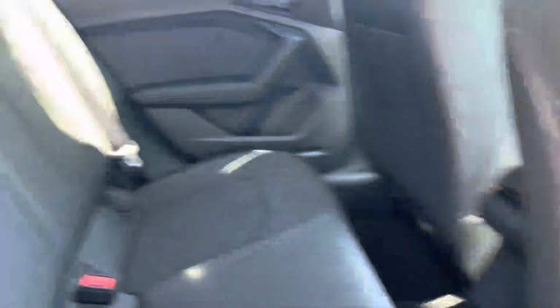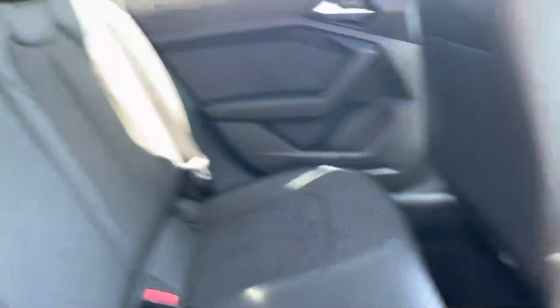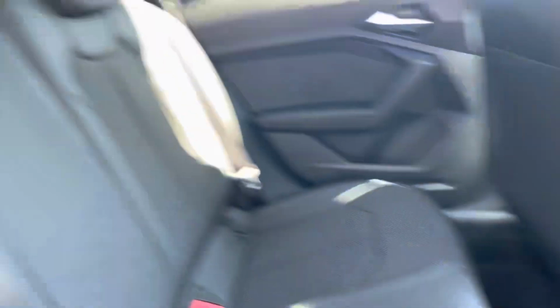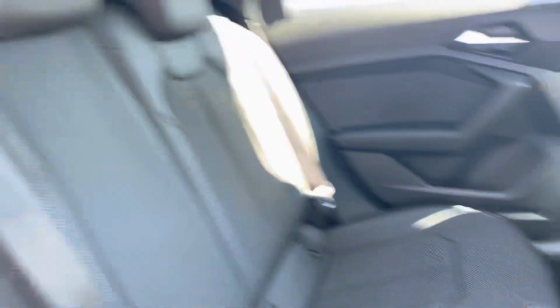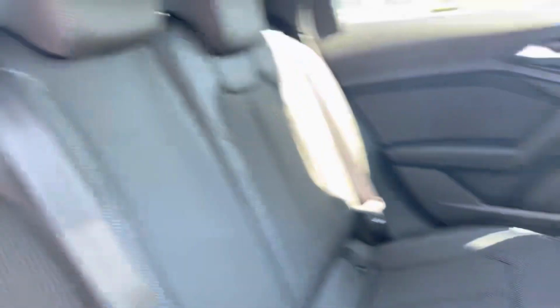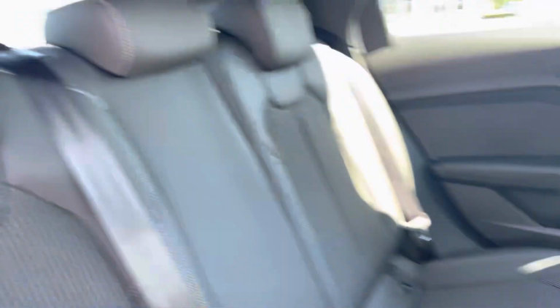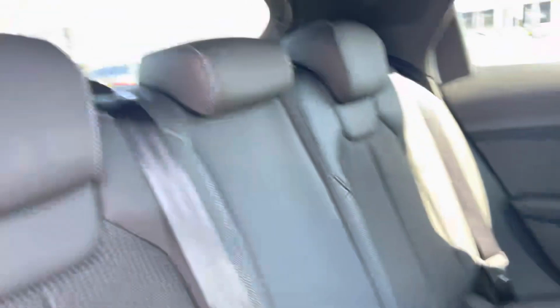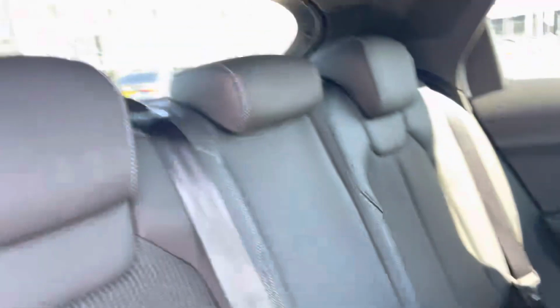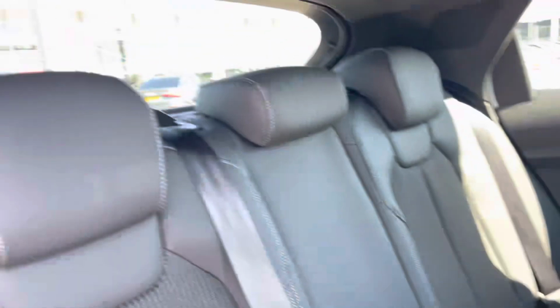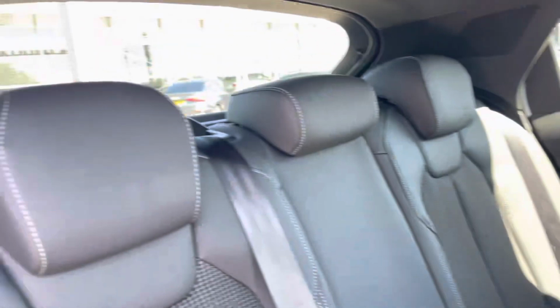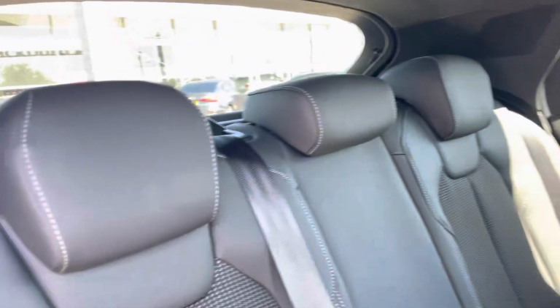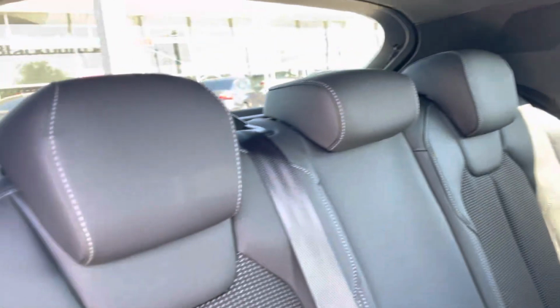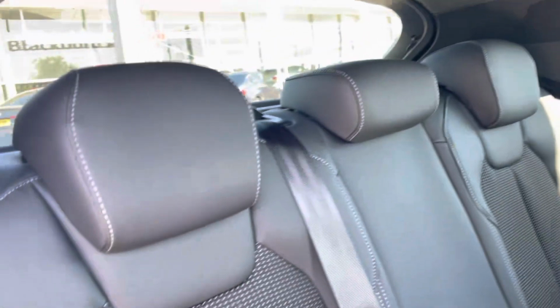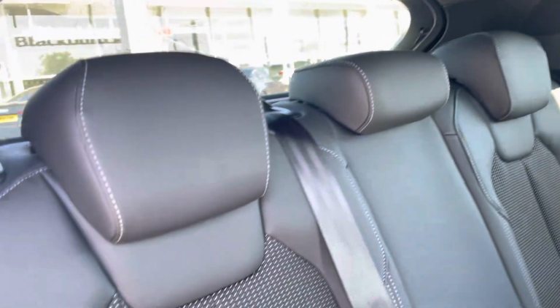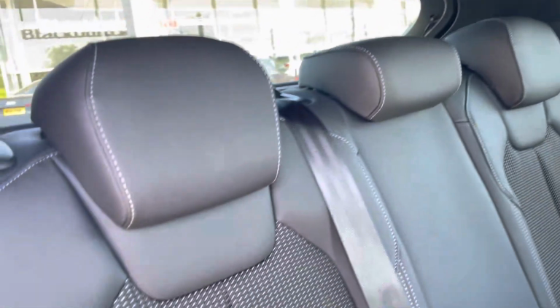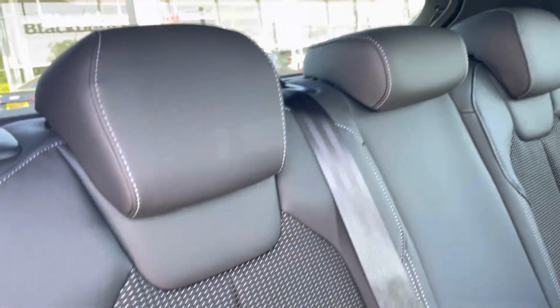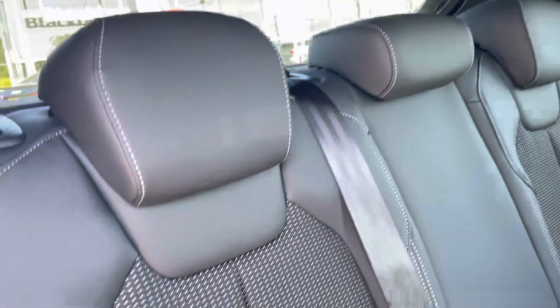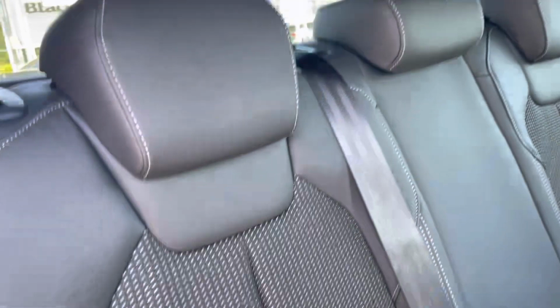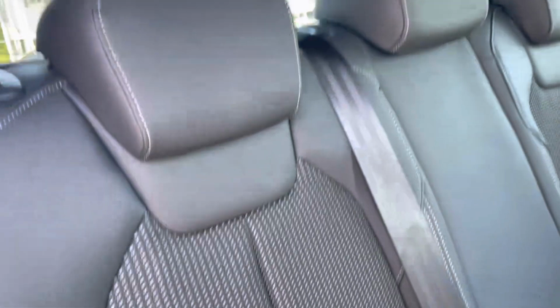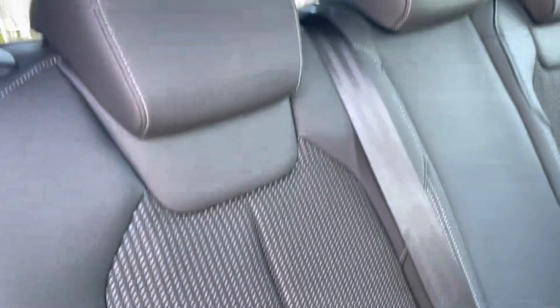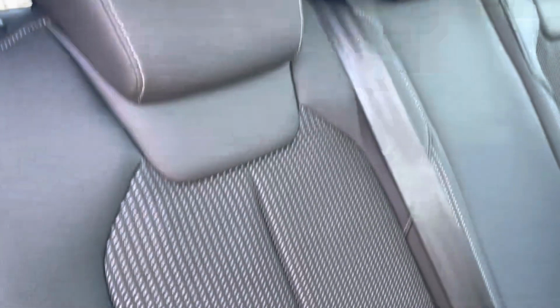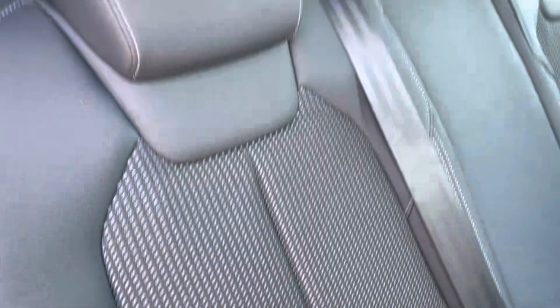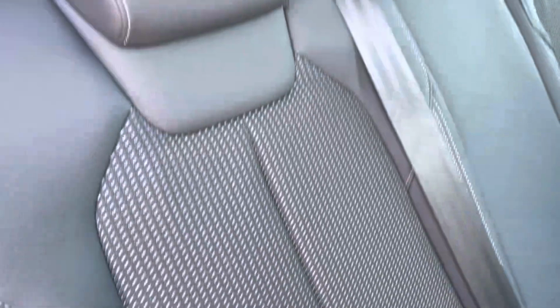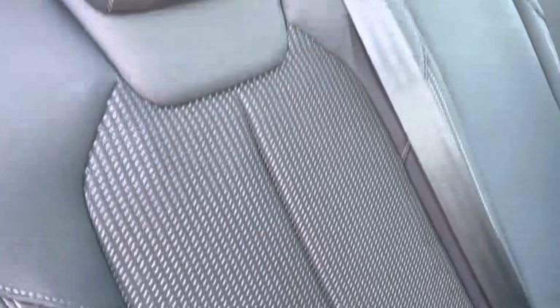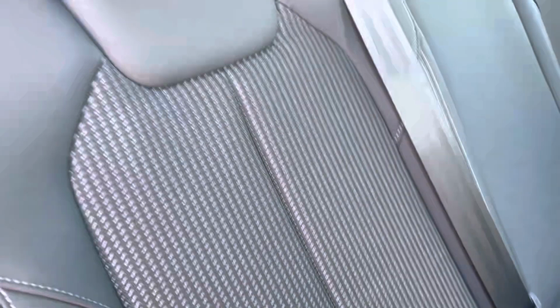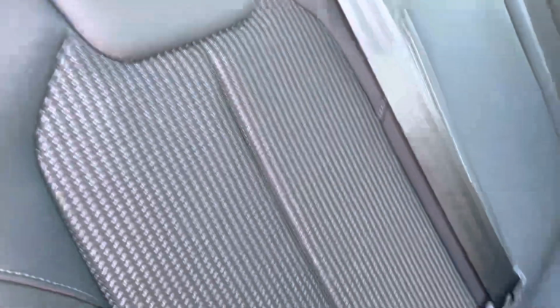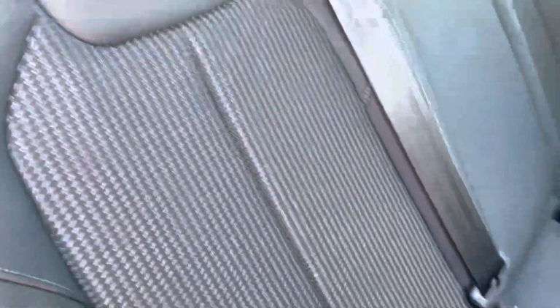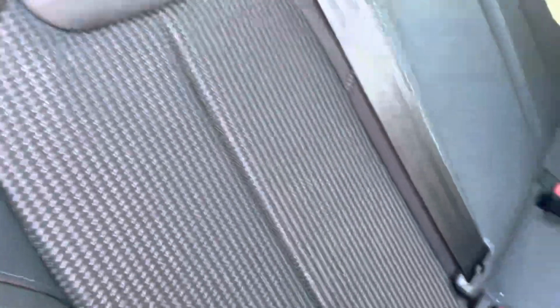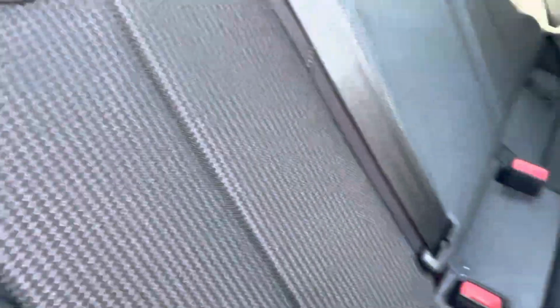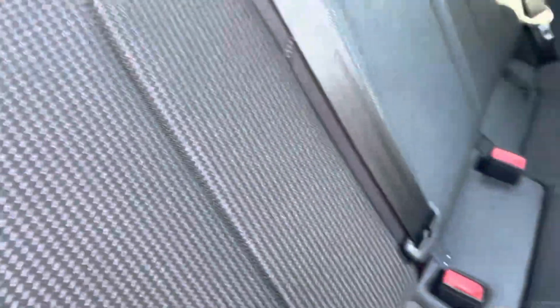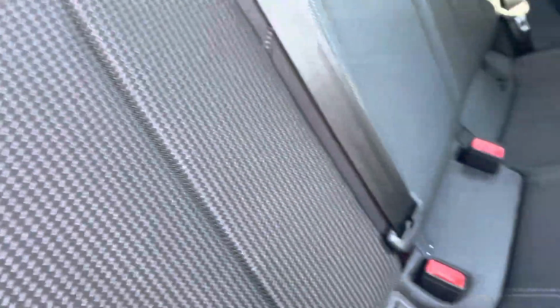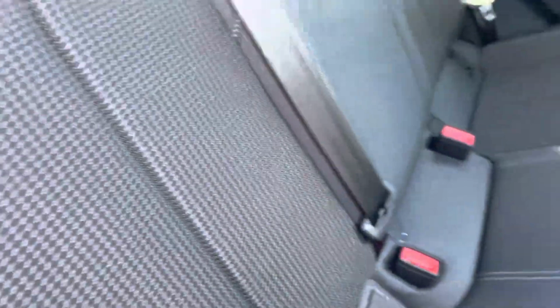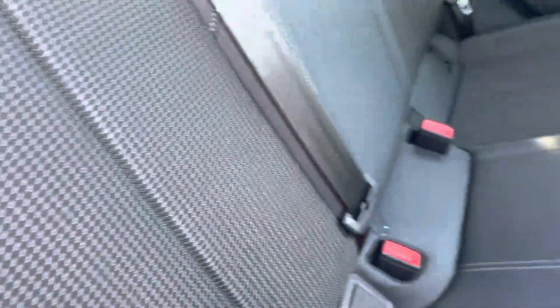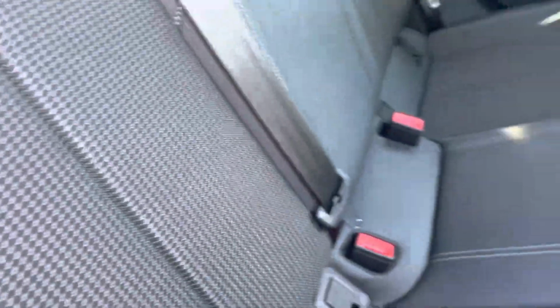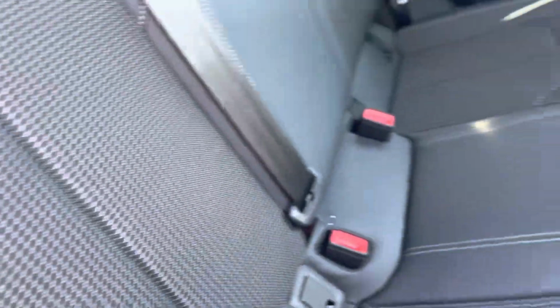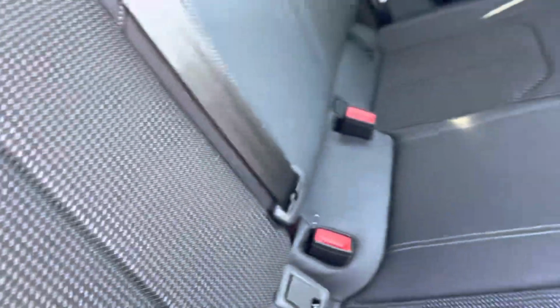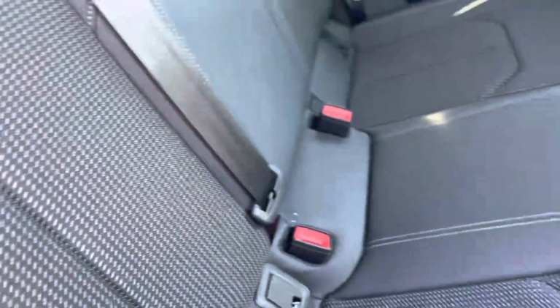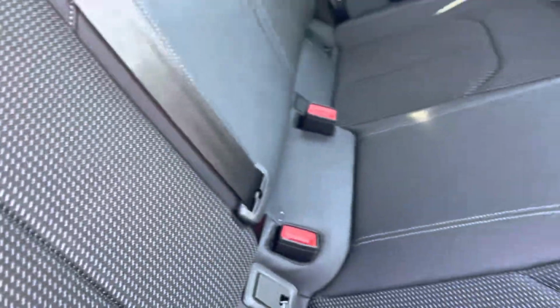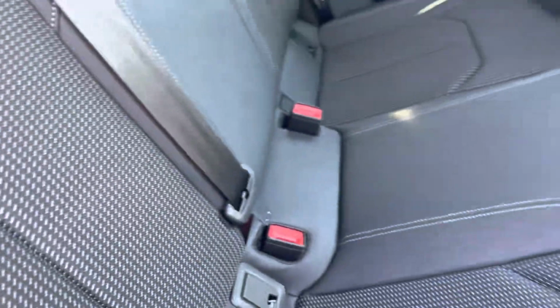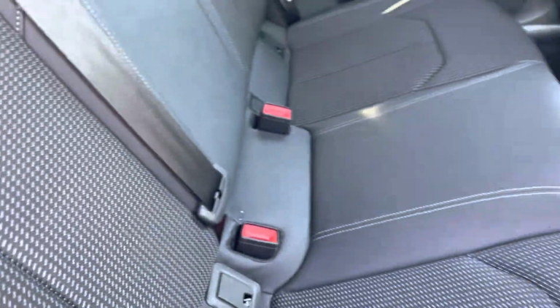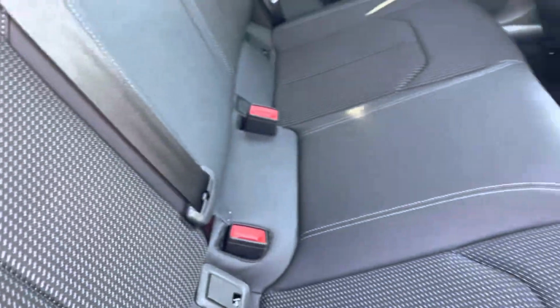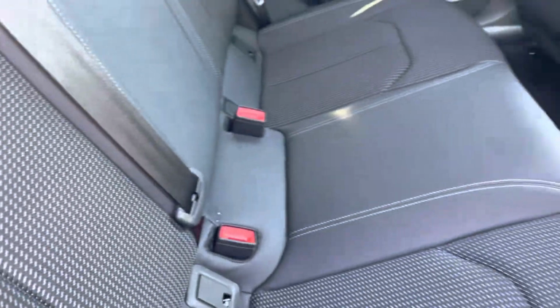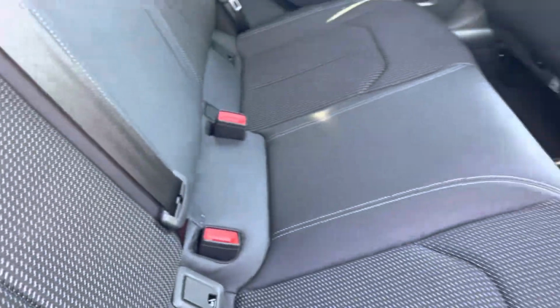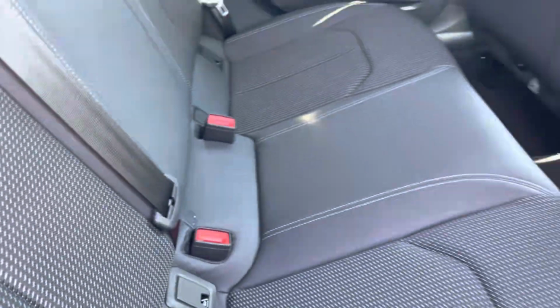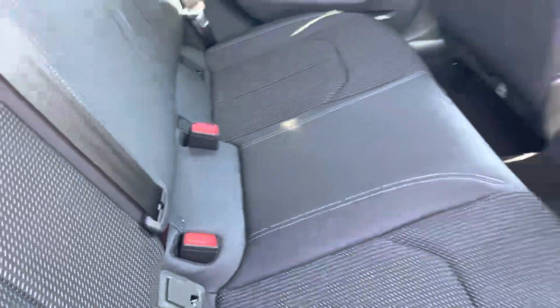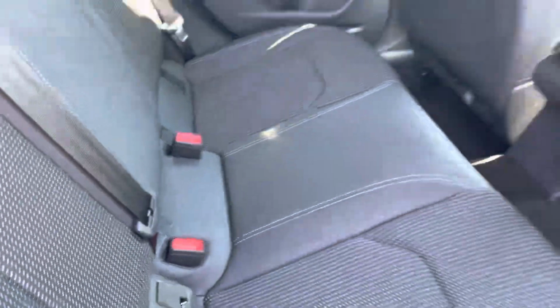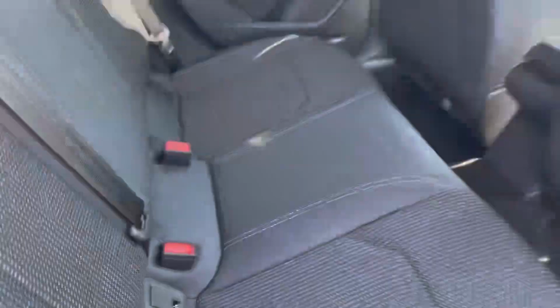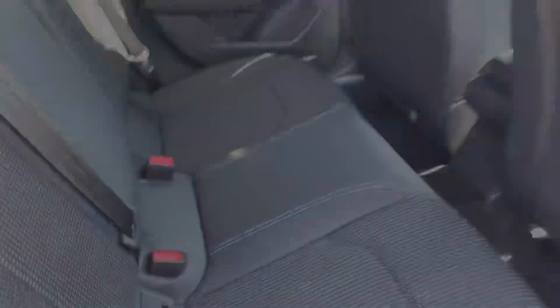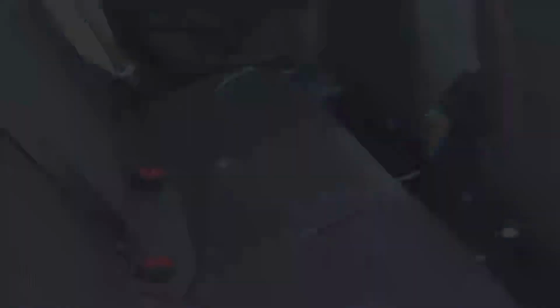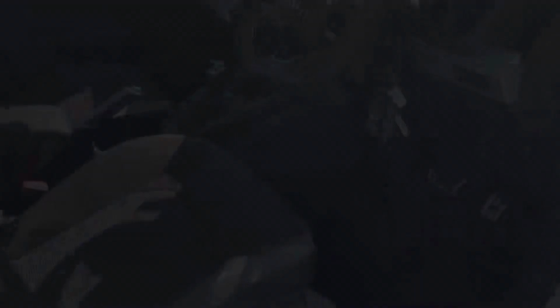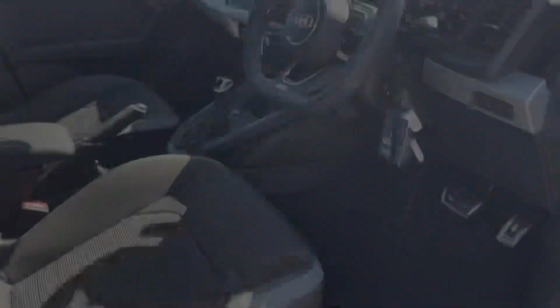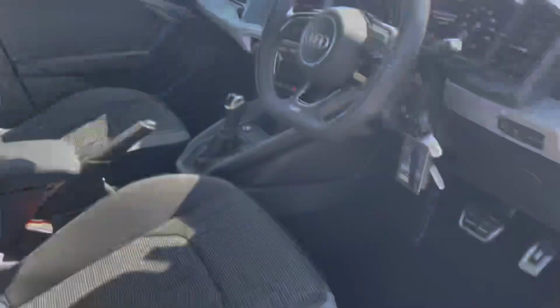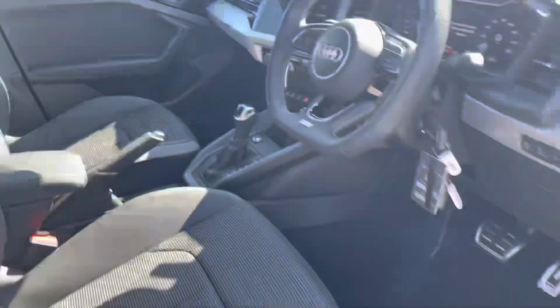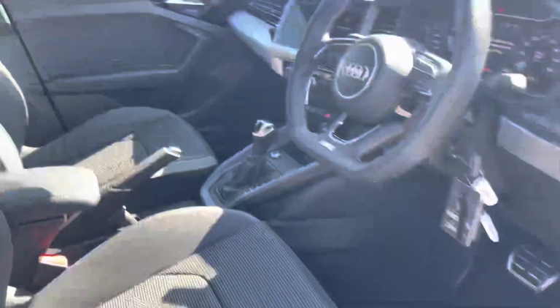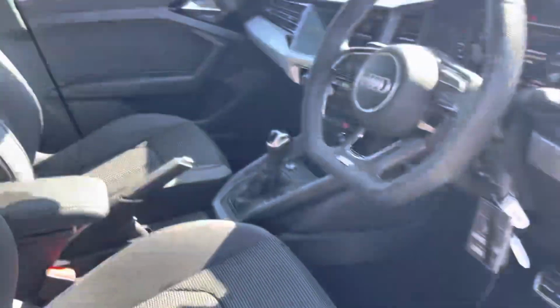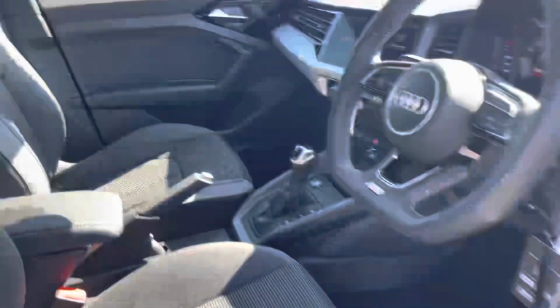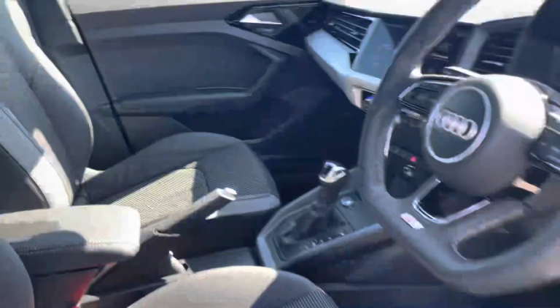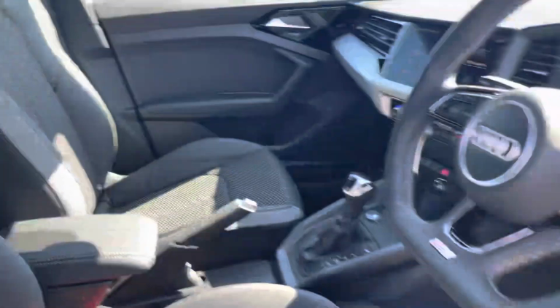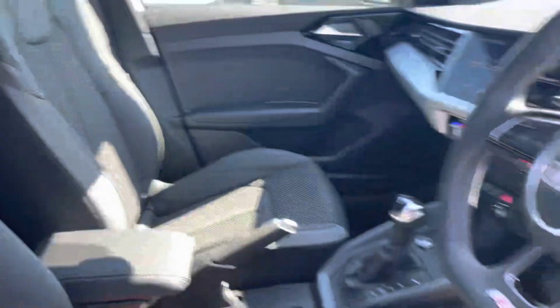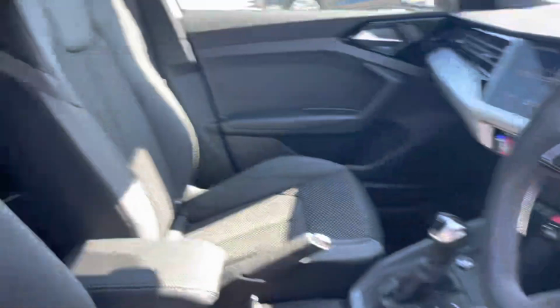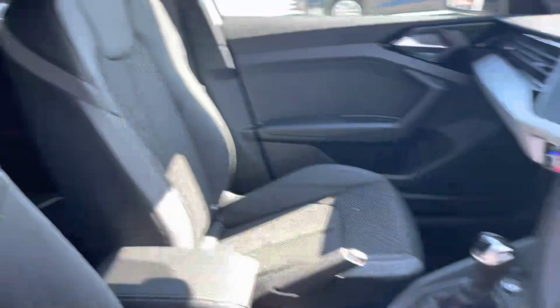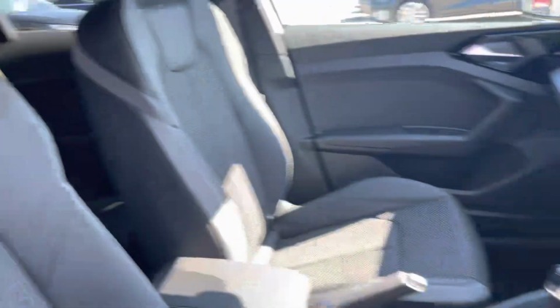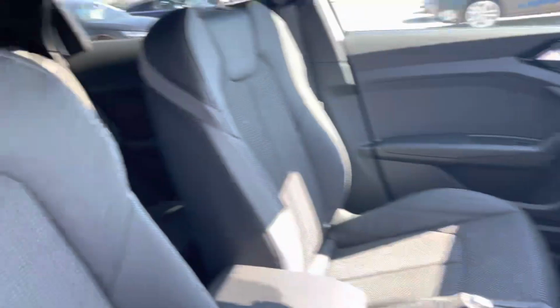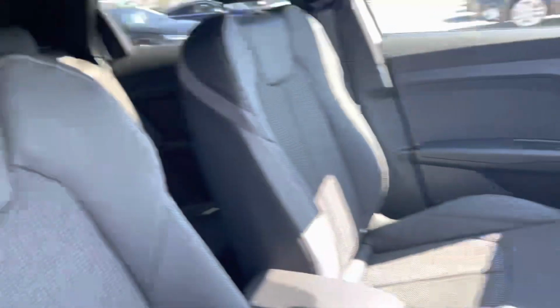Taking a look at the rear interior, we have the leather and cloth Pulse seats, which fit three passengers comfortably, with ISOFIX mounting points as well.